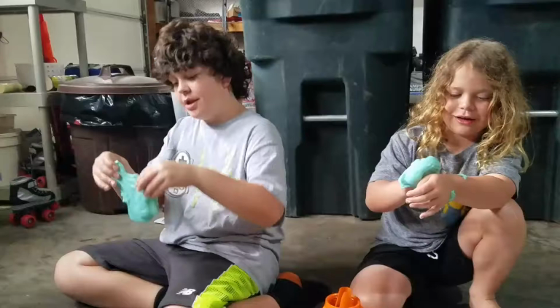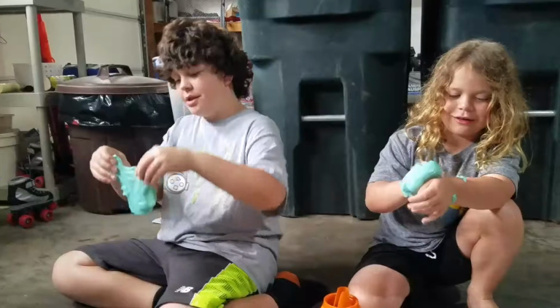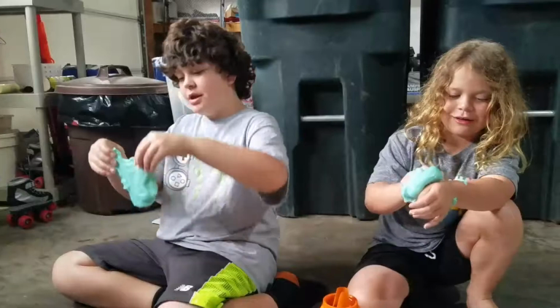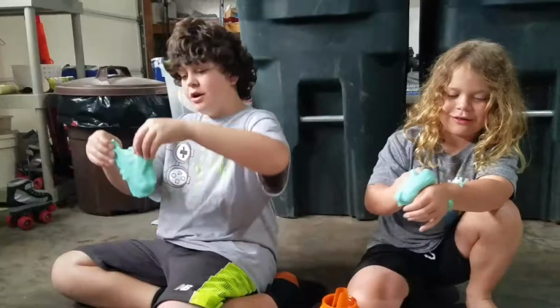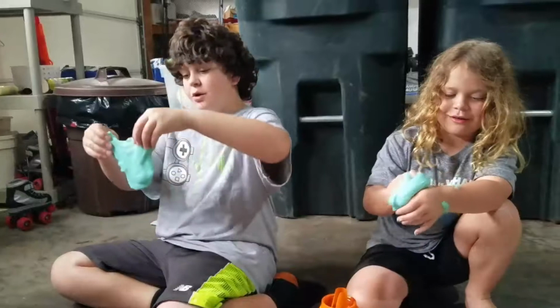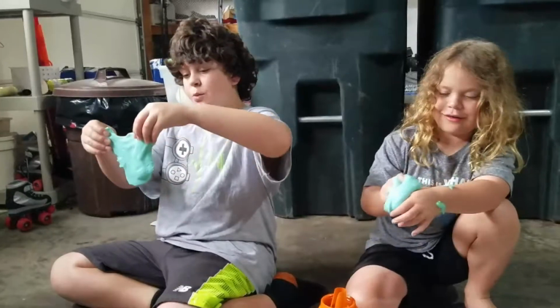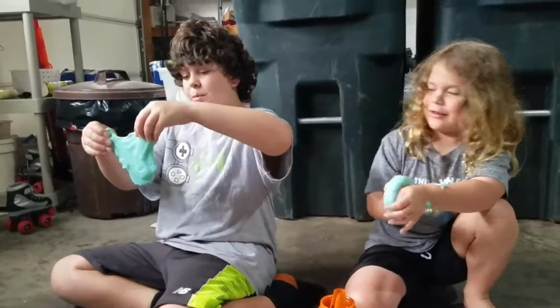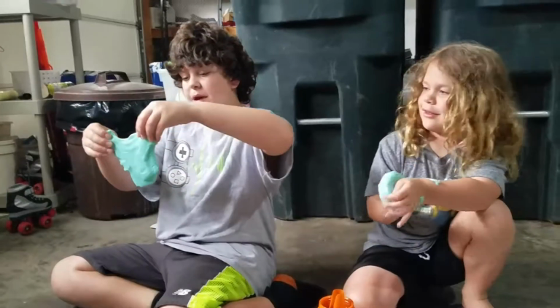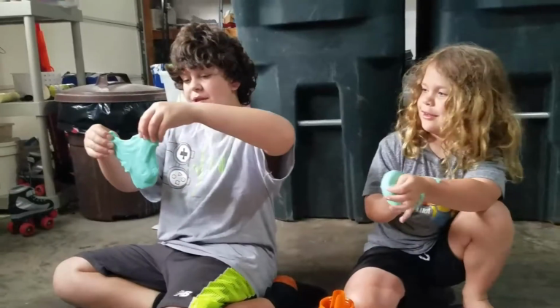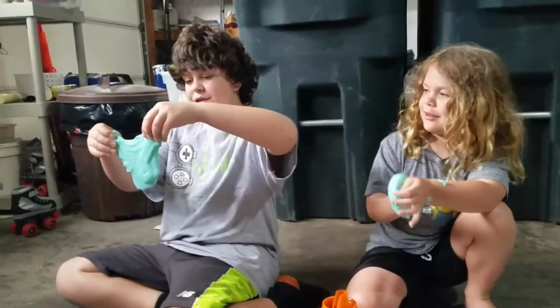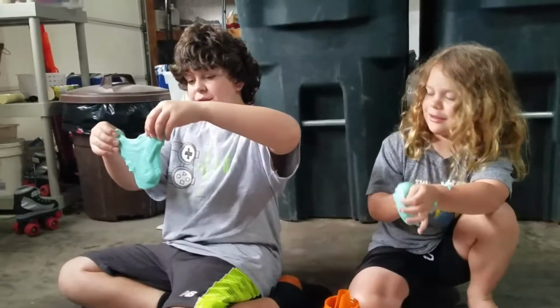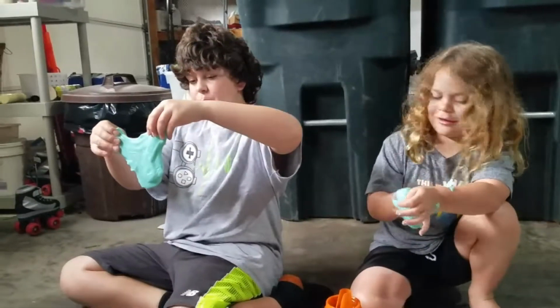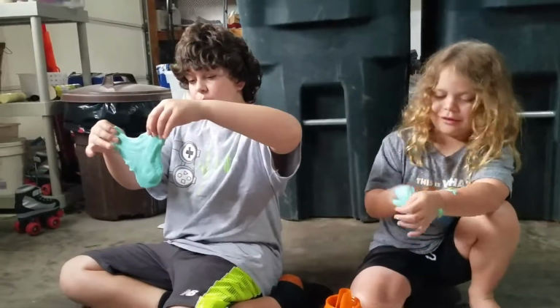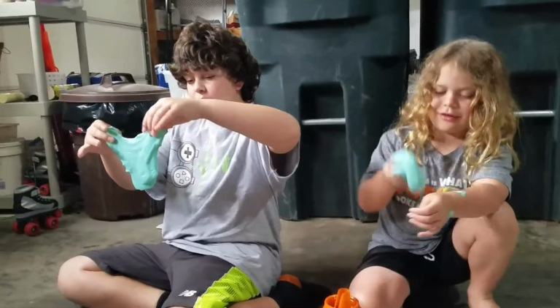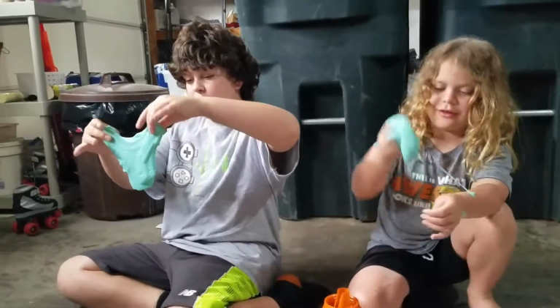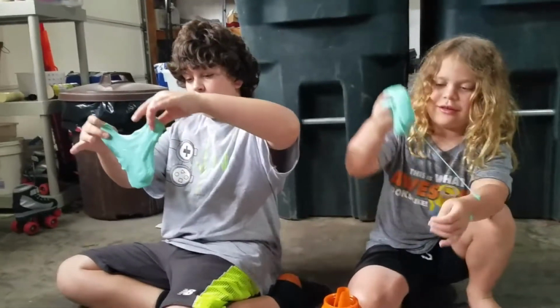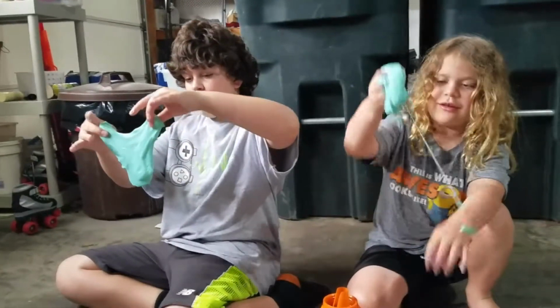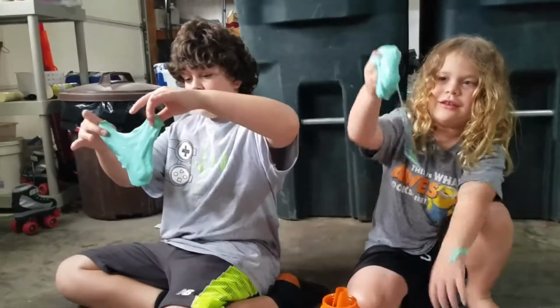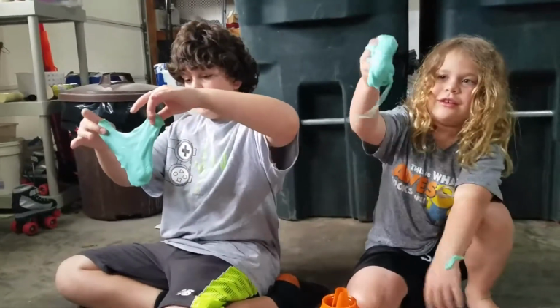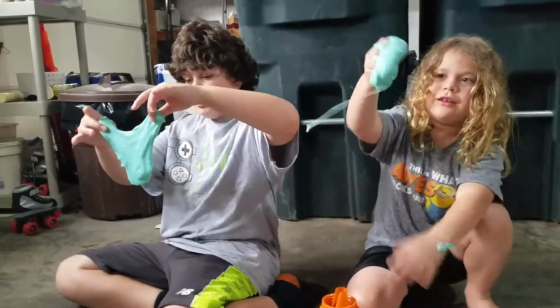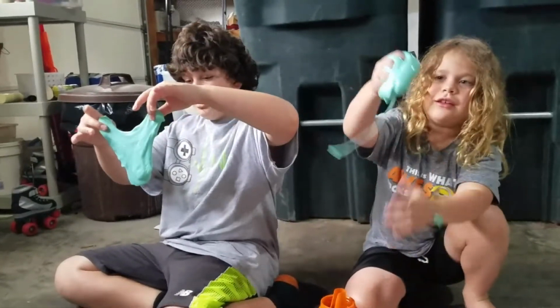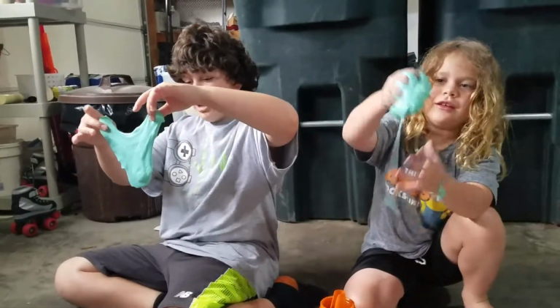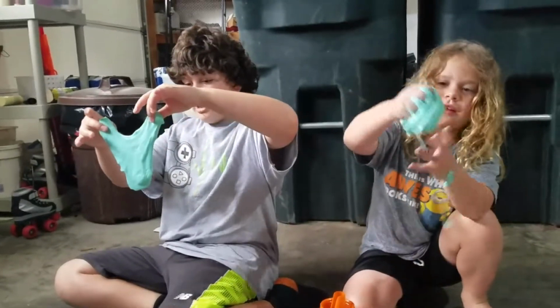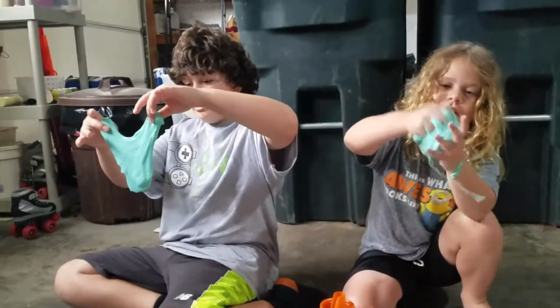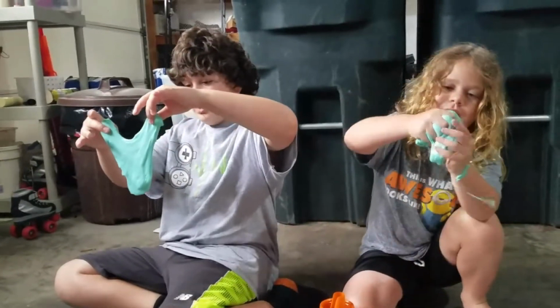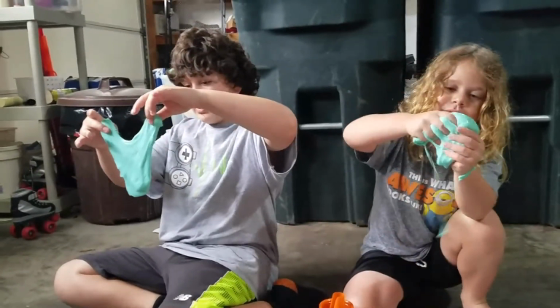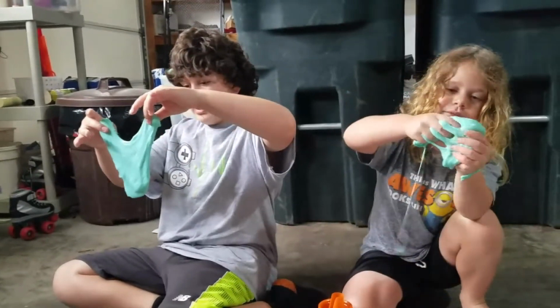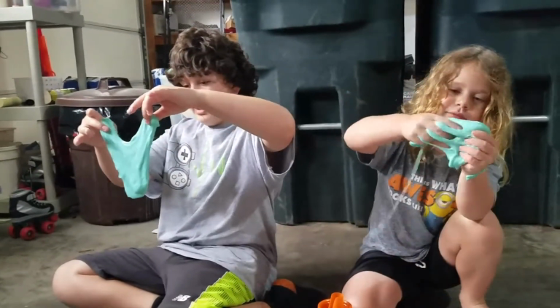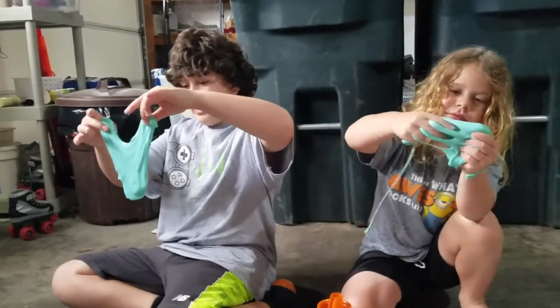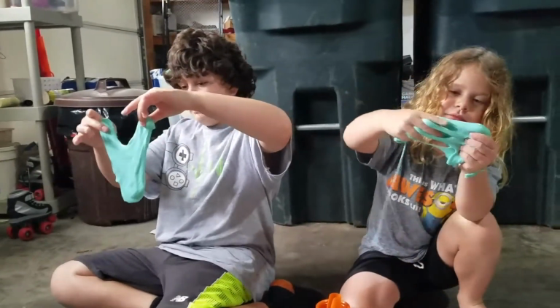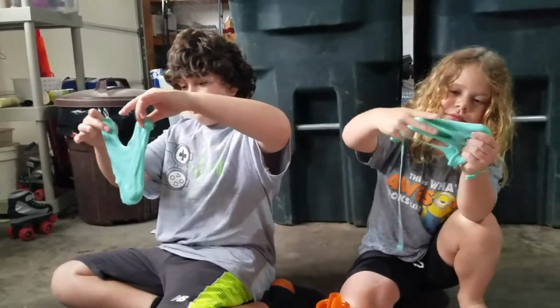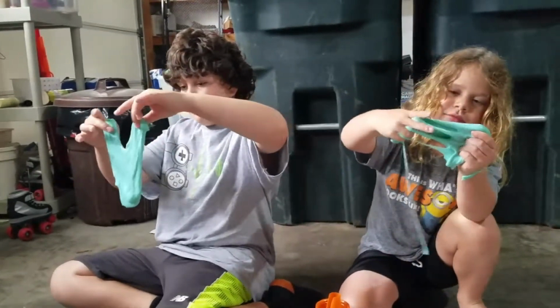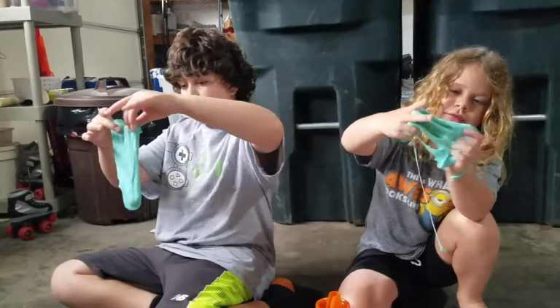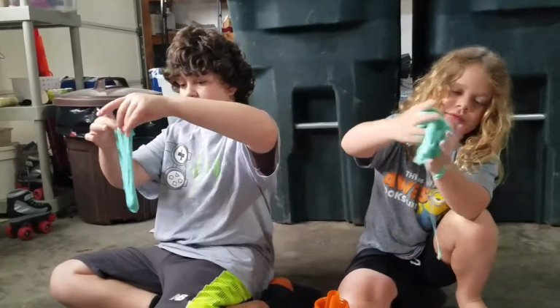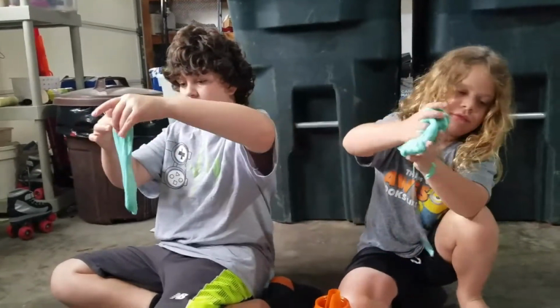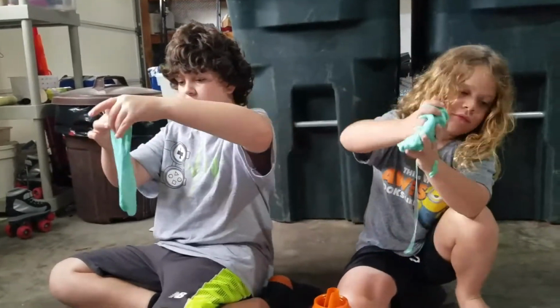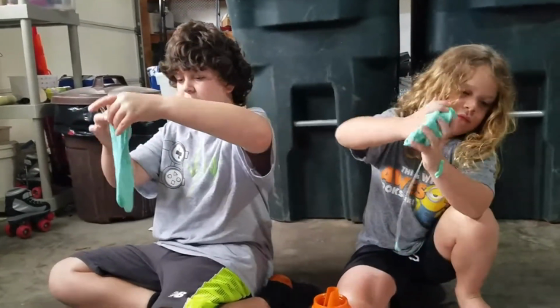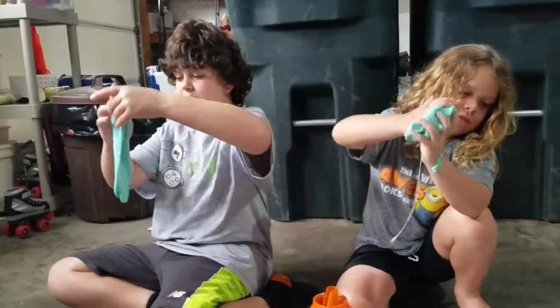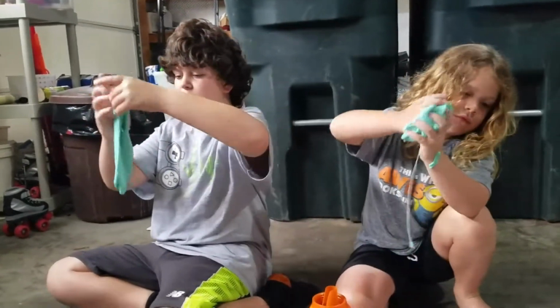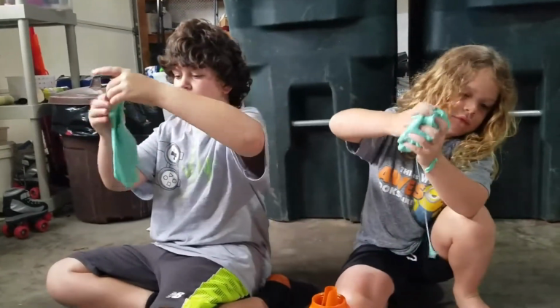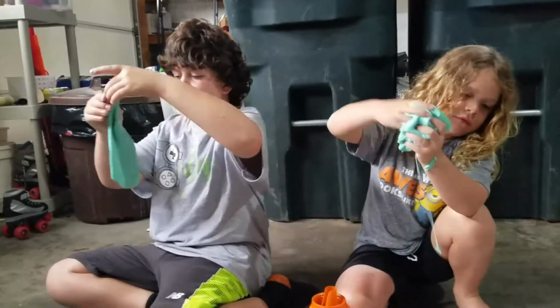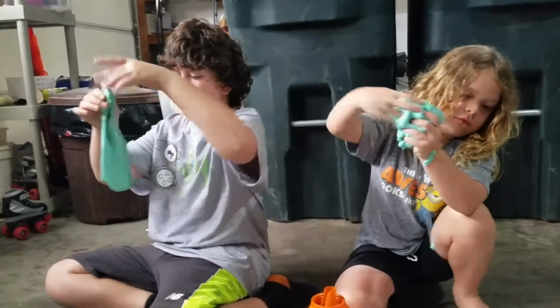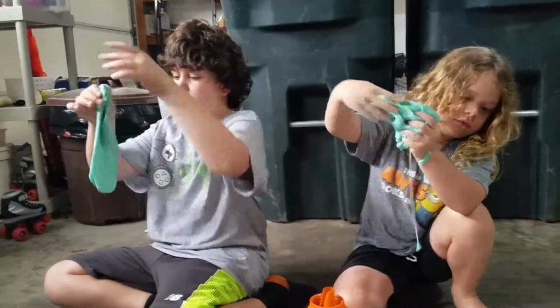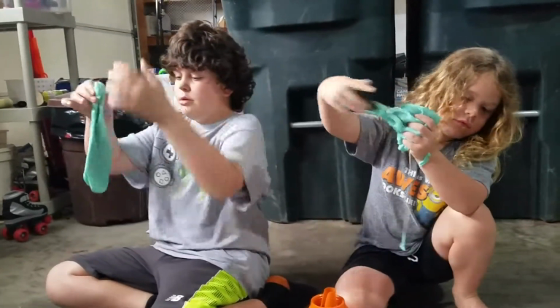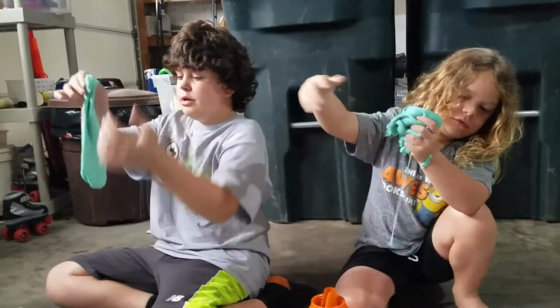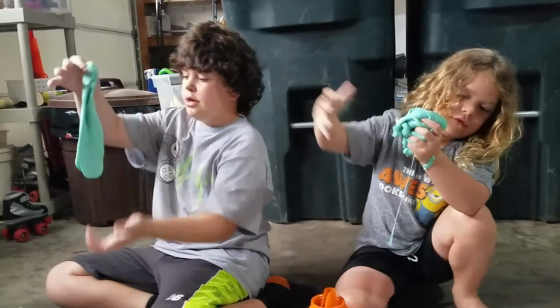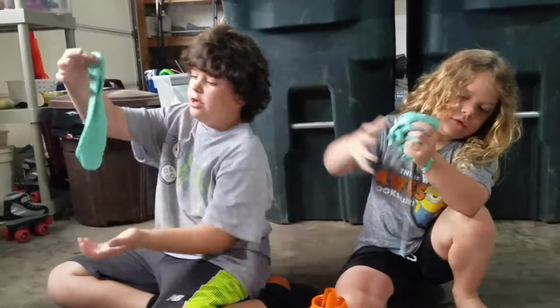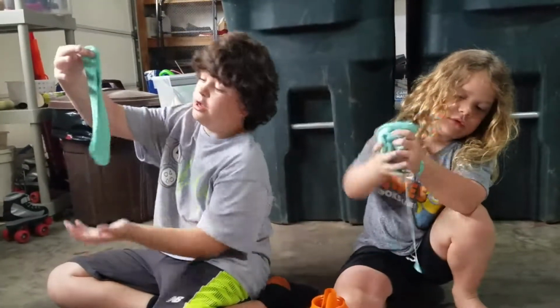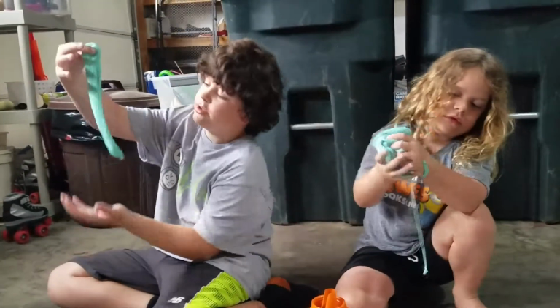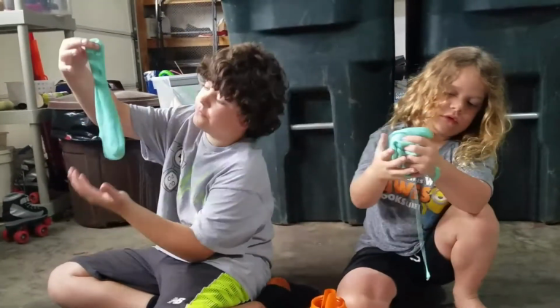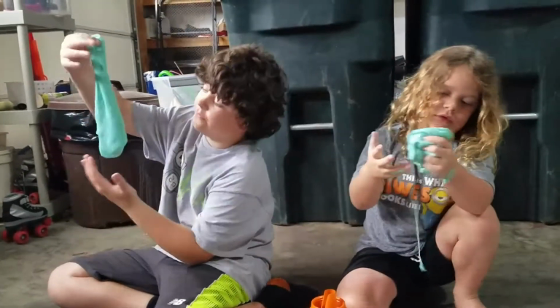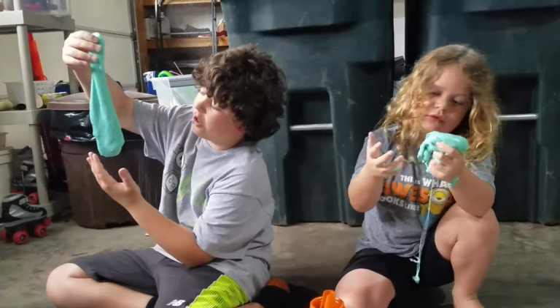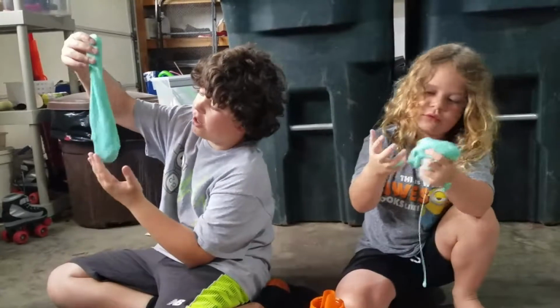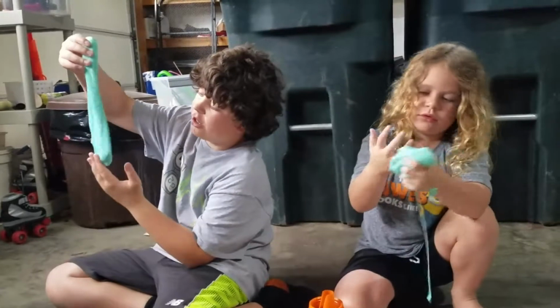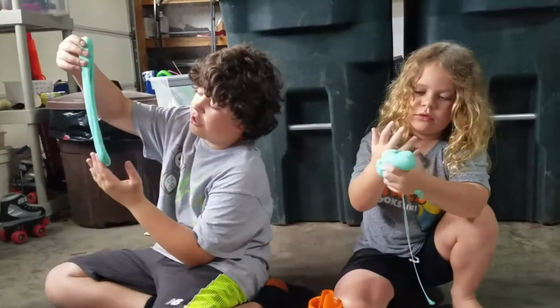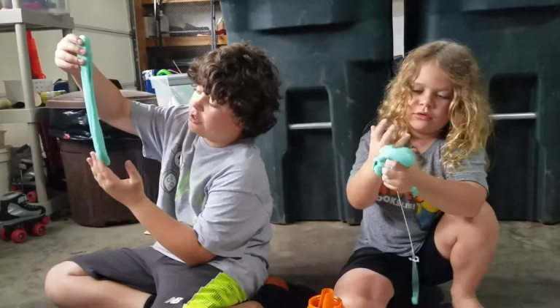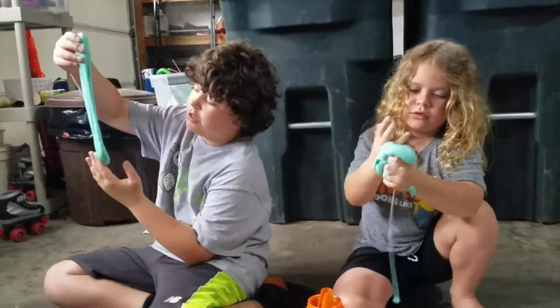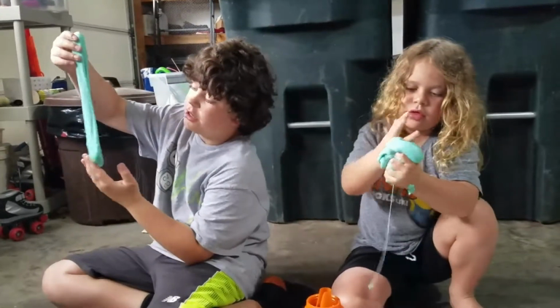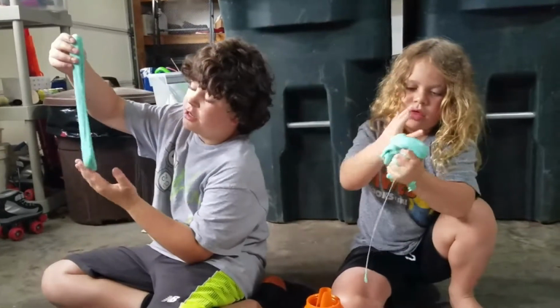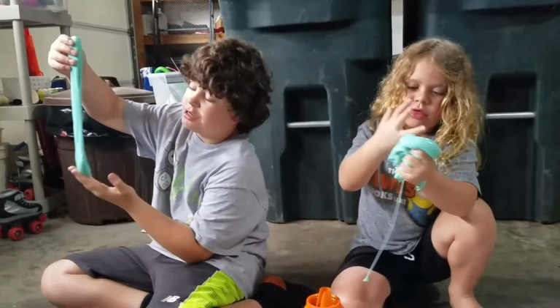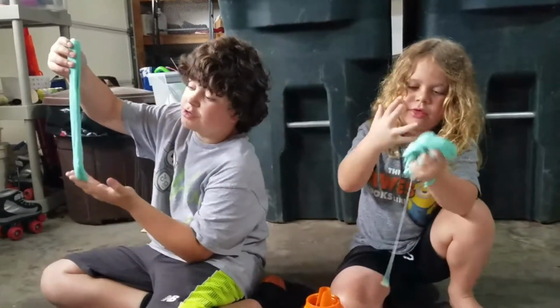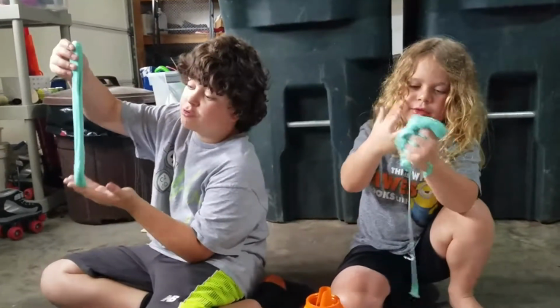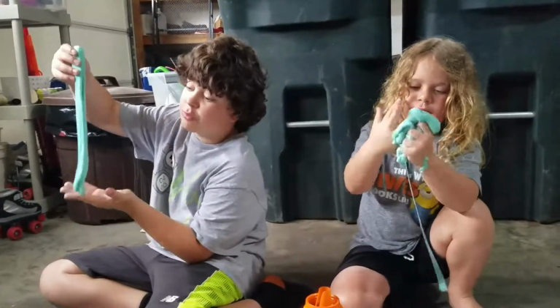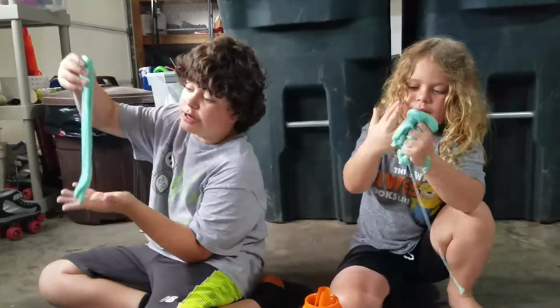We made slime. I know we're late but we did make slime. It's fun. It's green.